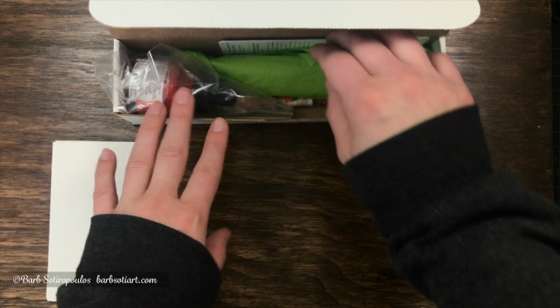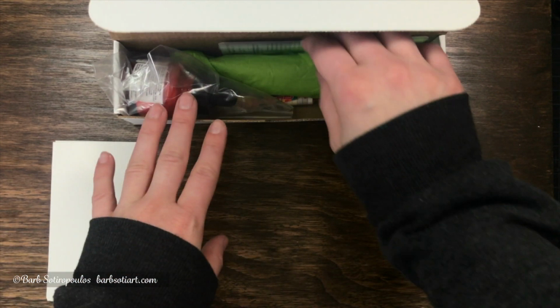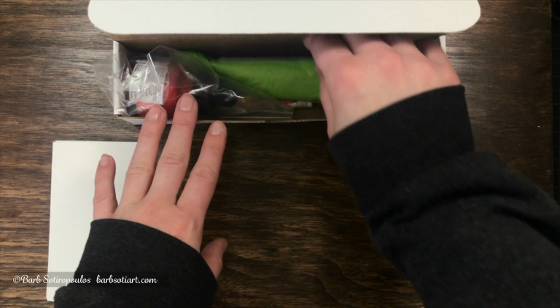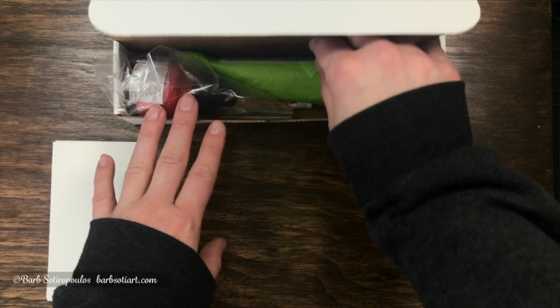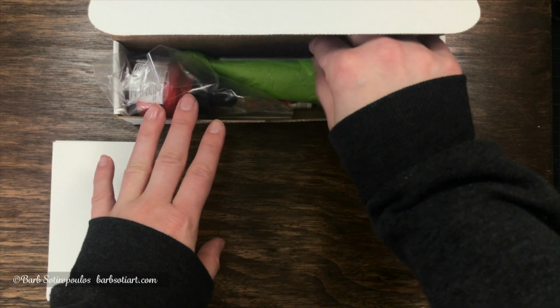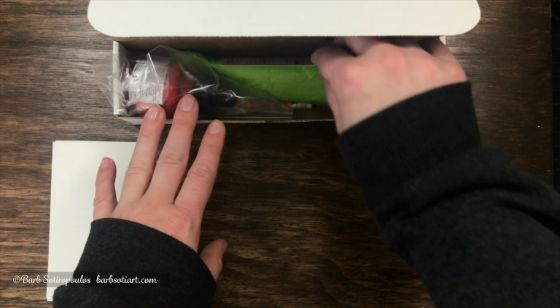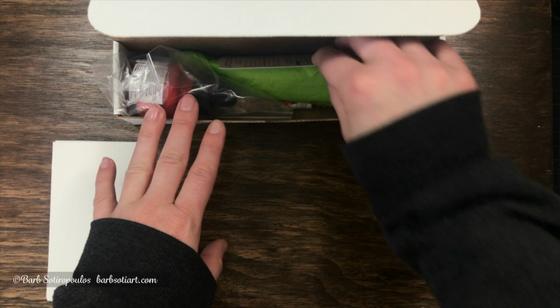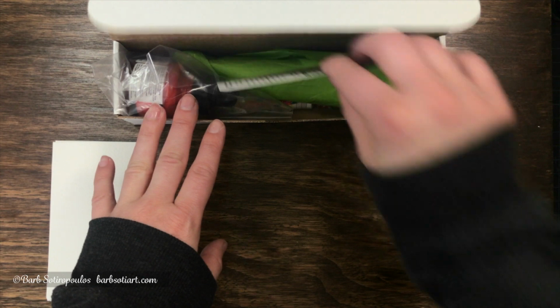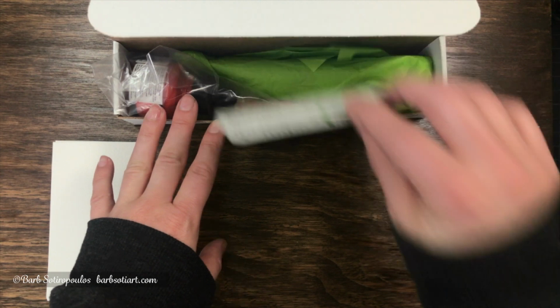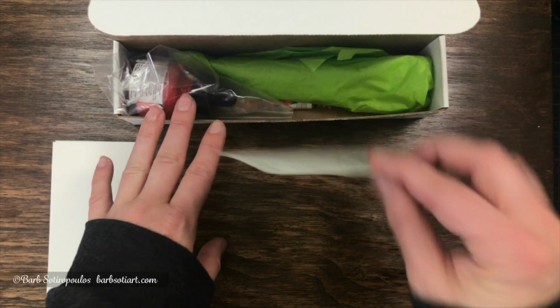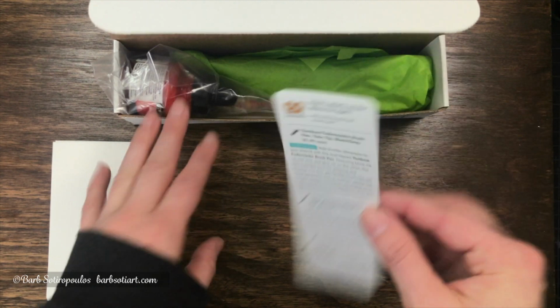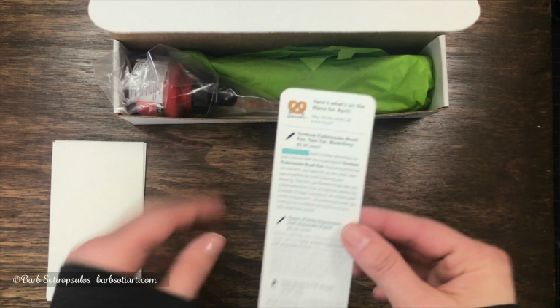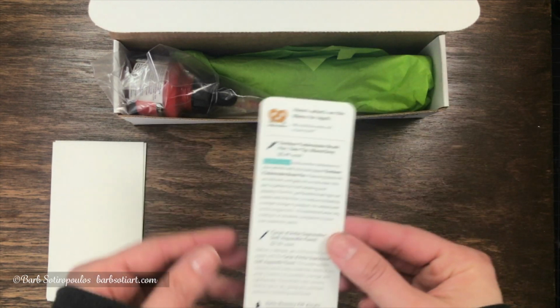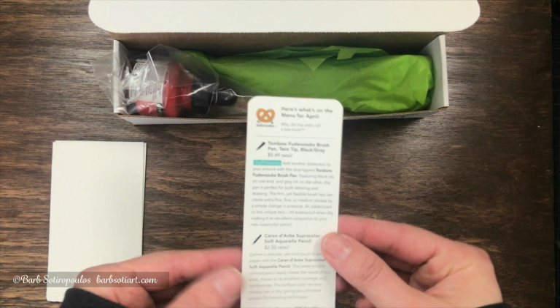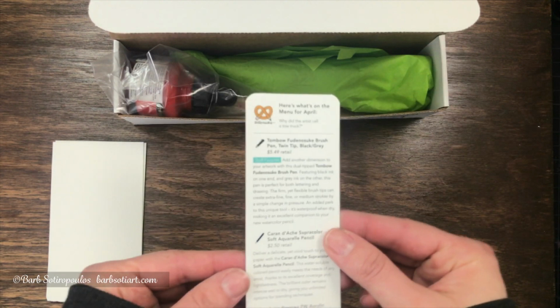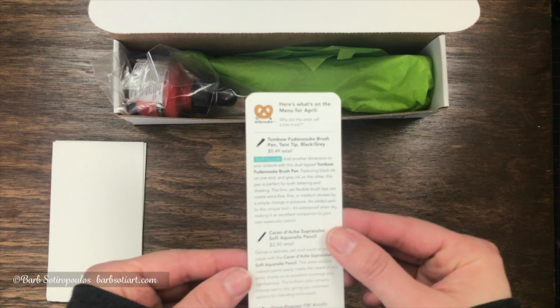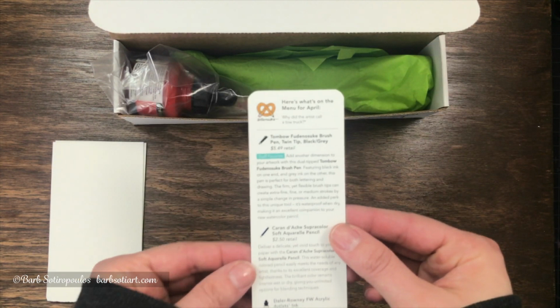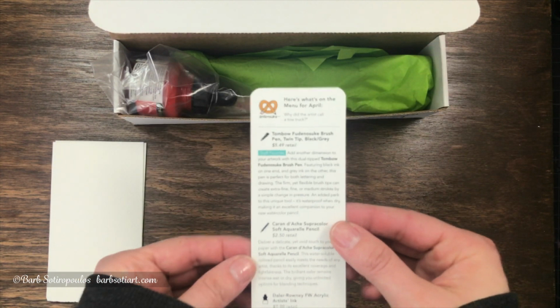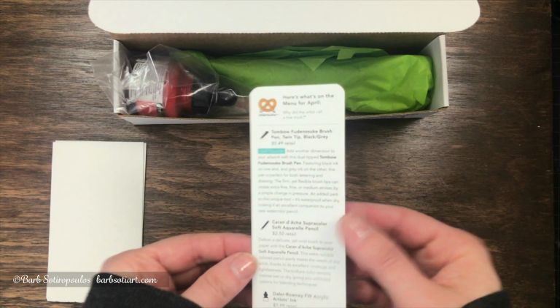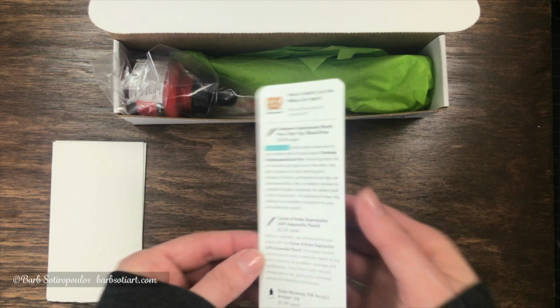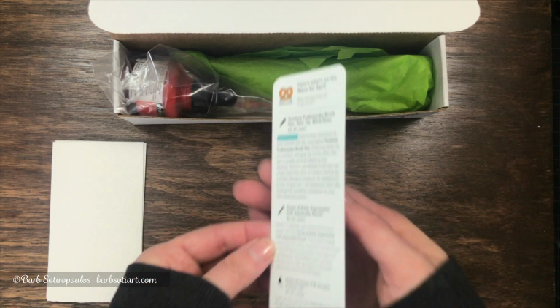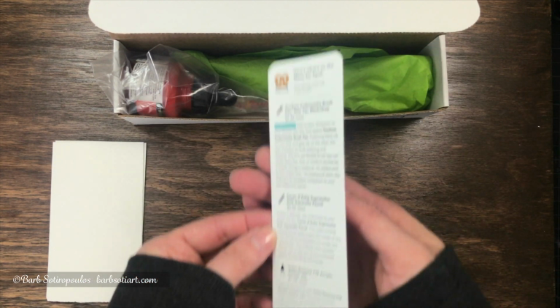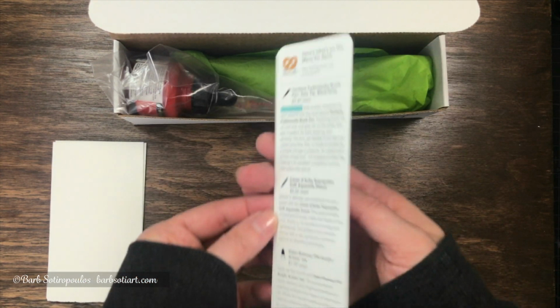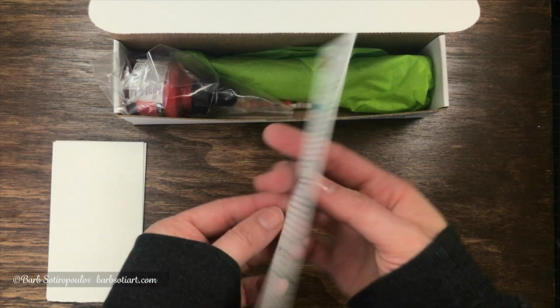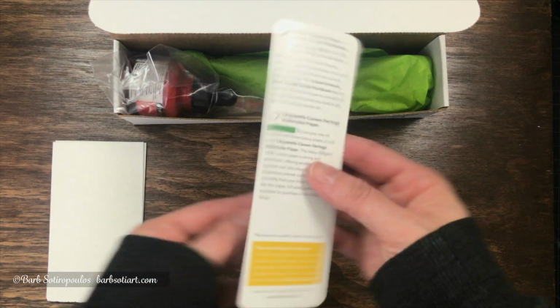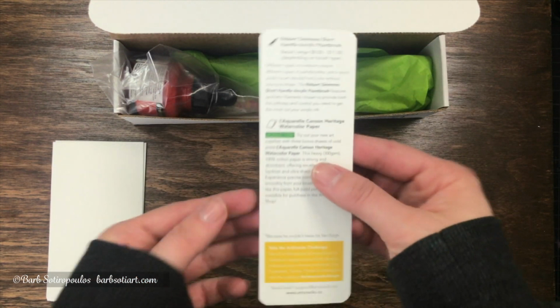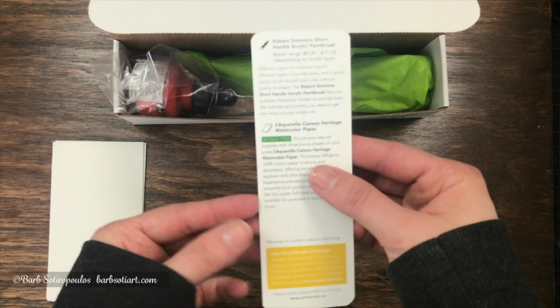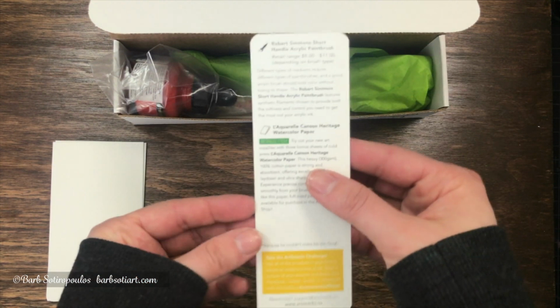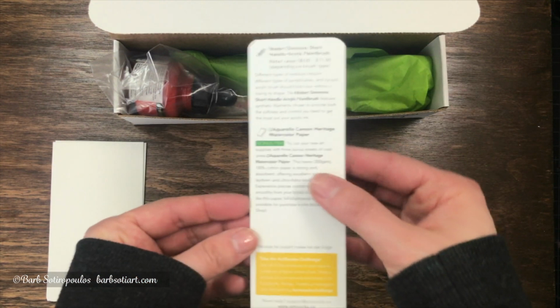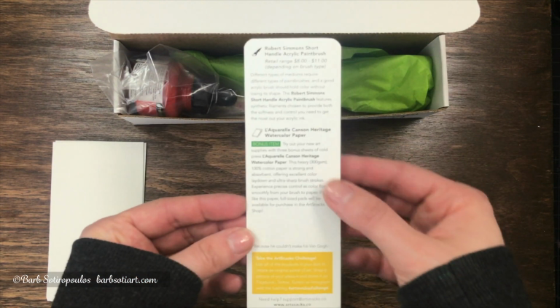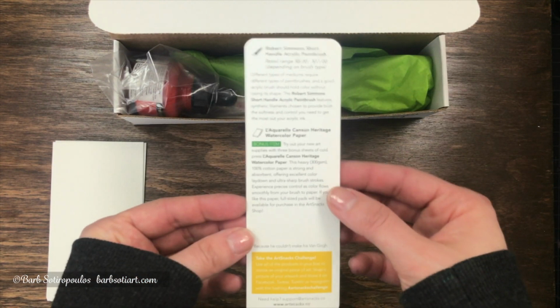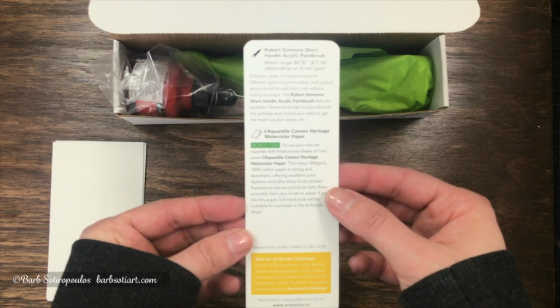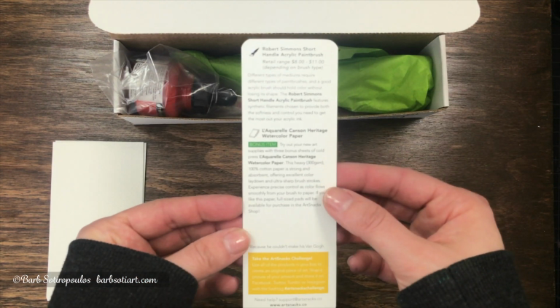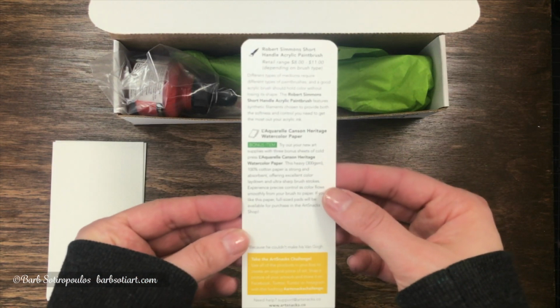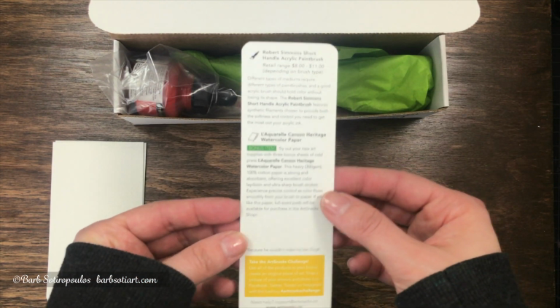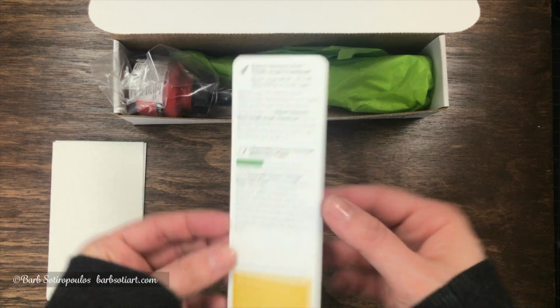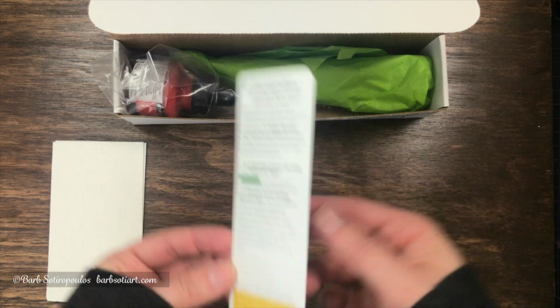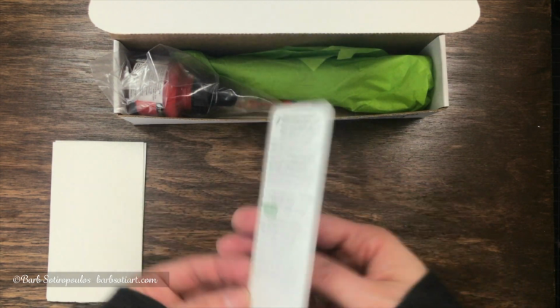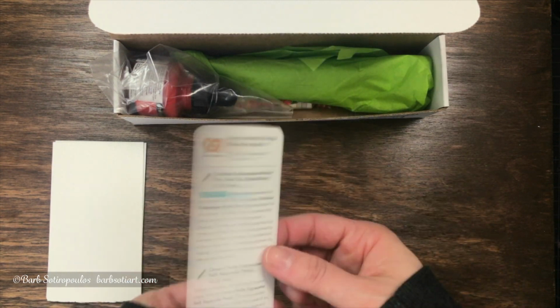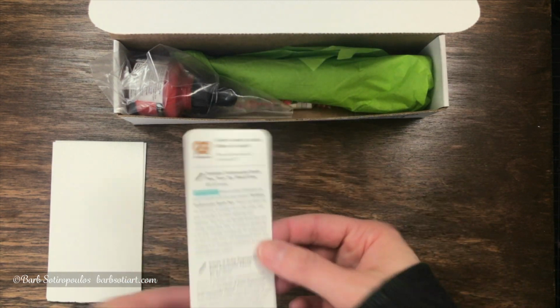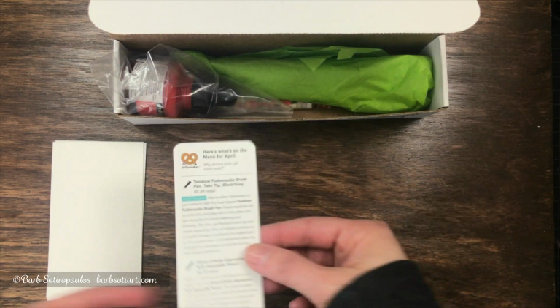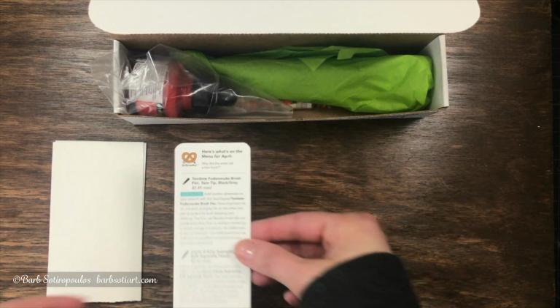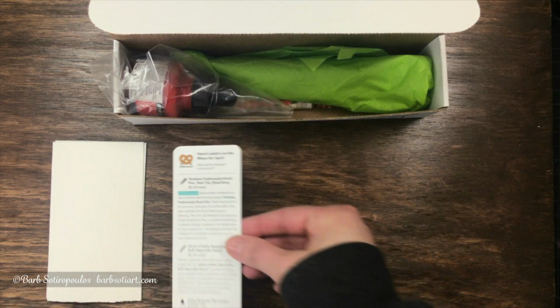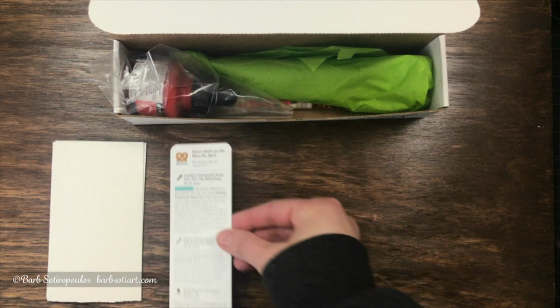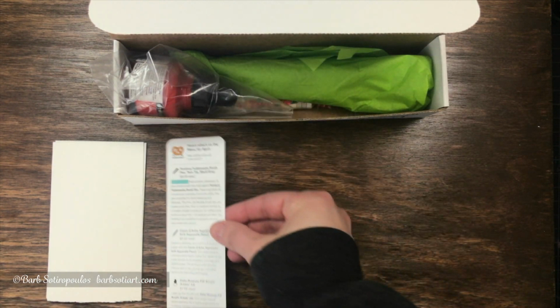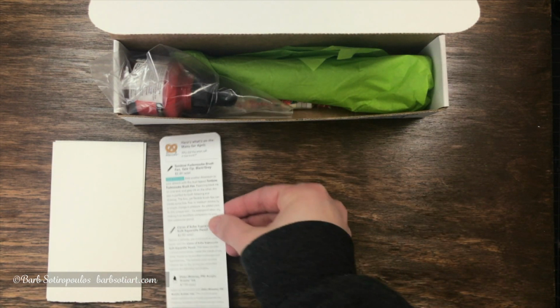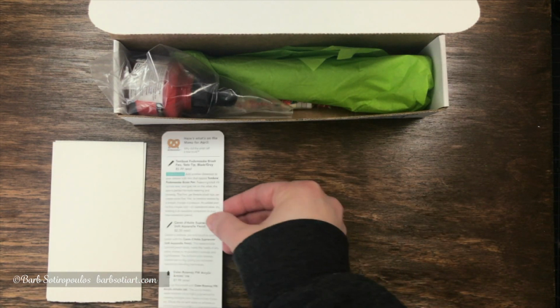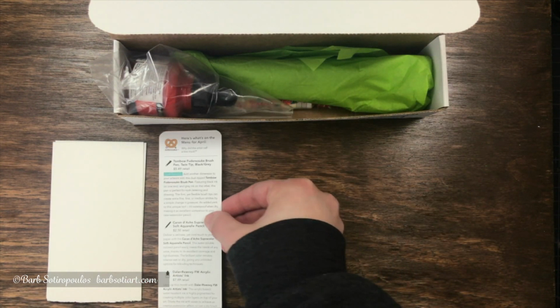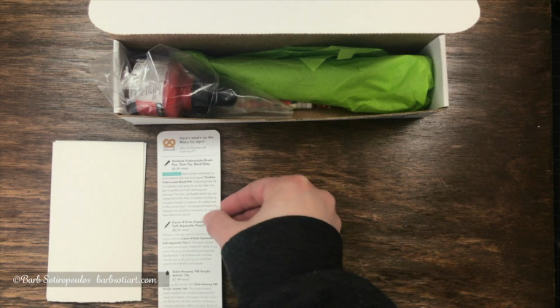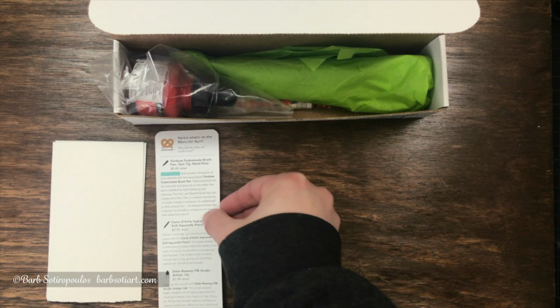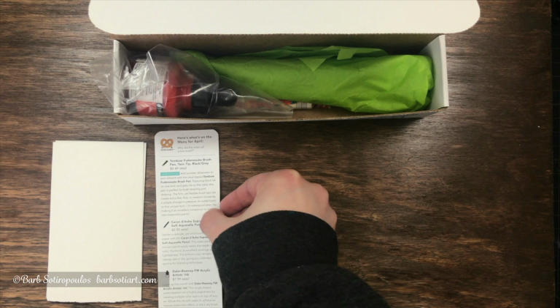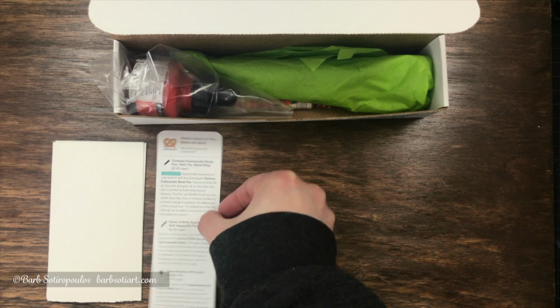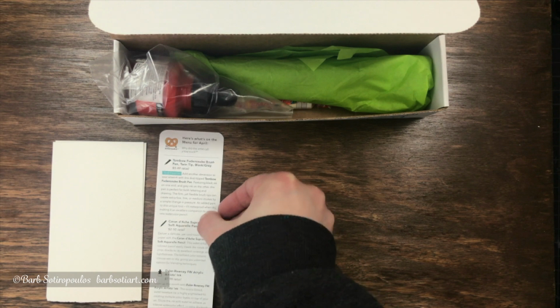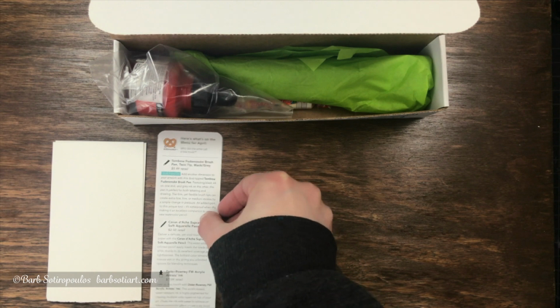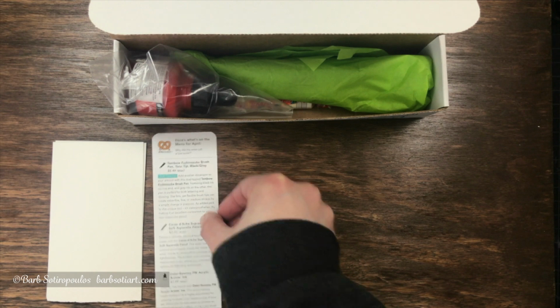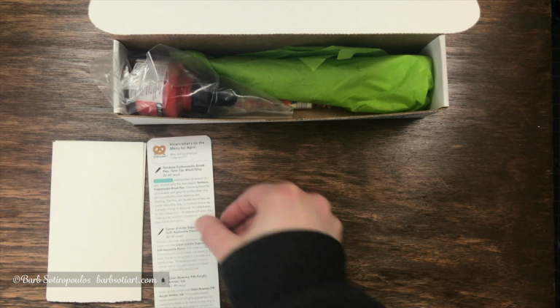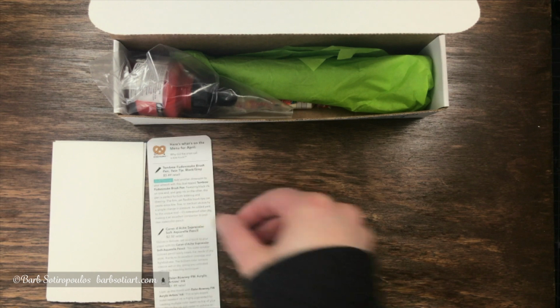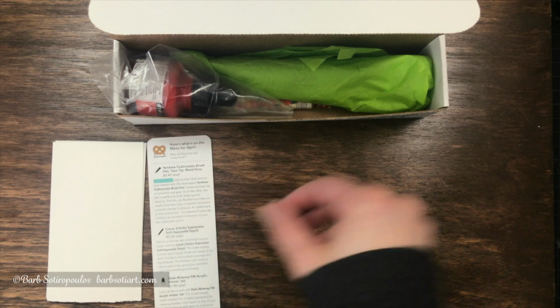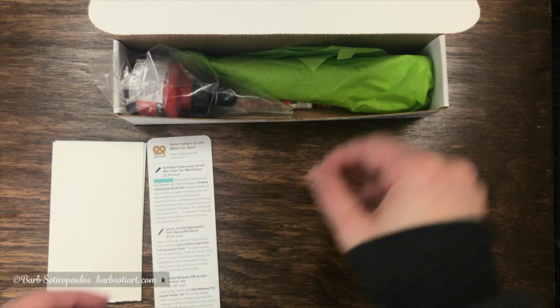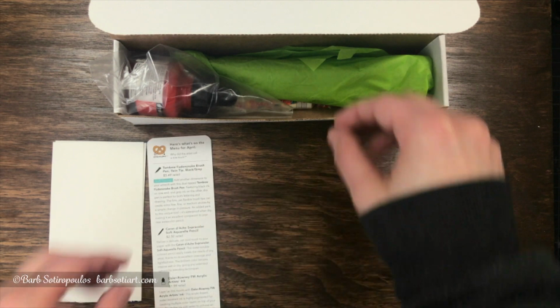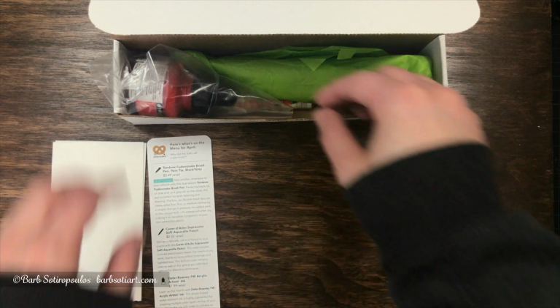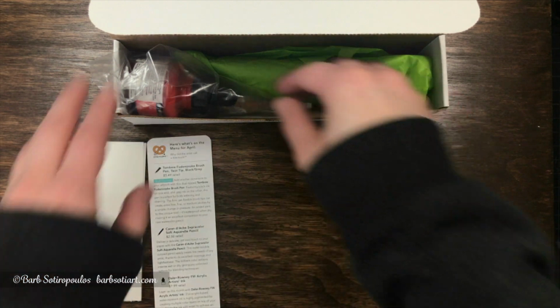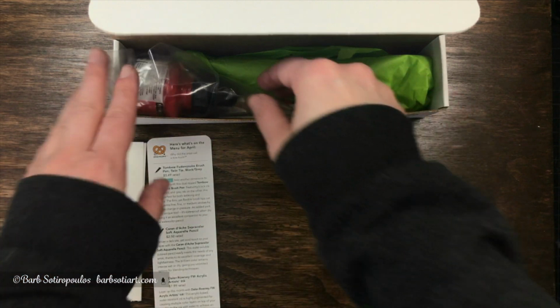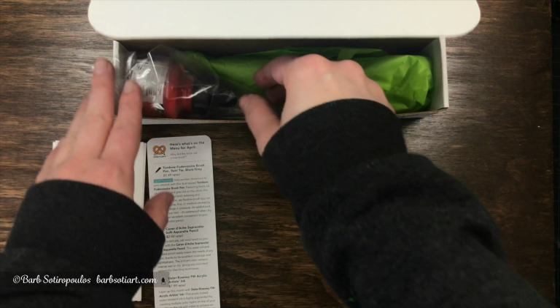Our next item is the menu card for this month for April. It details all of the items on the inside and a little bit about them.